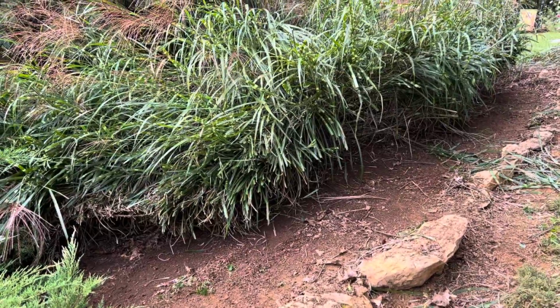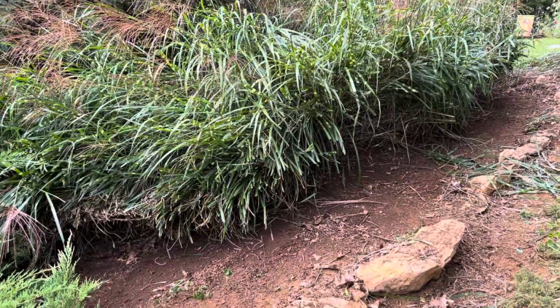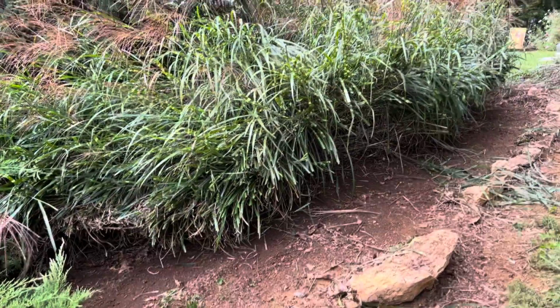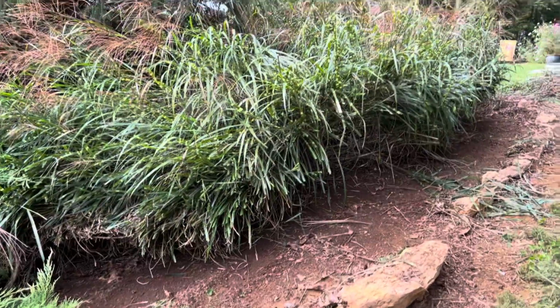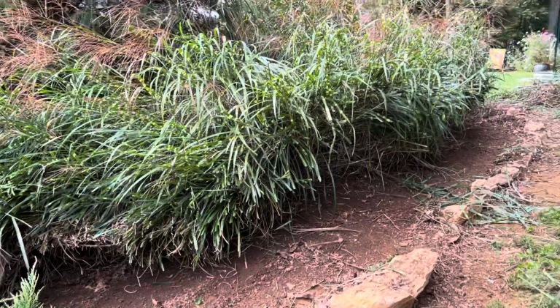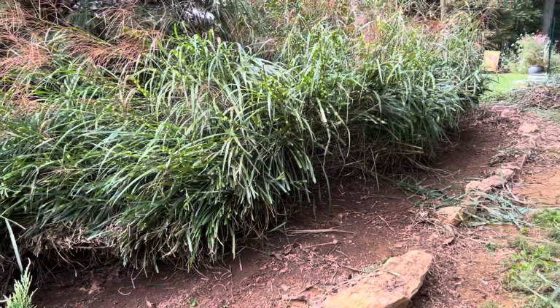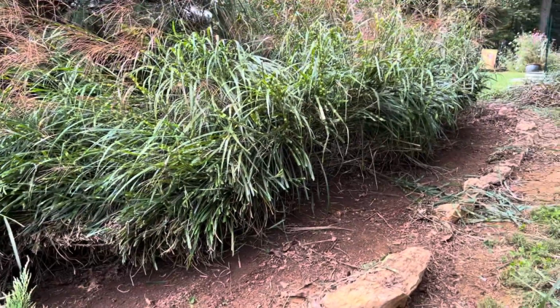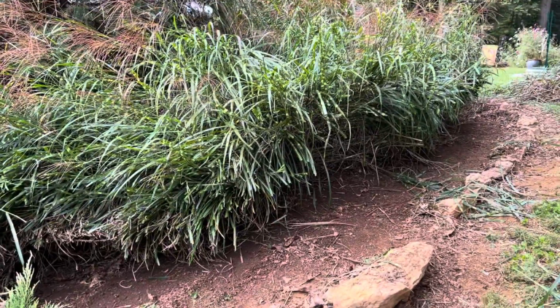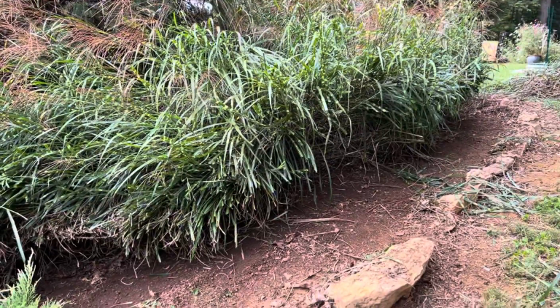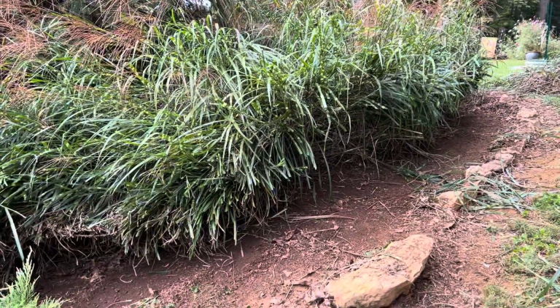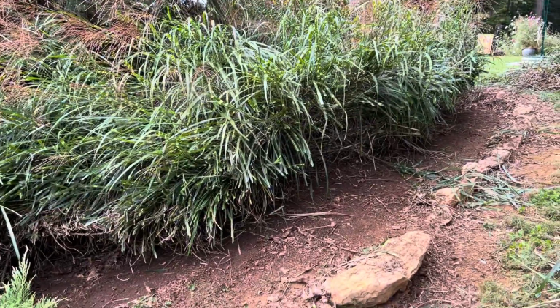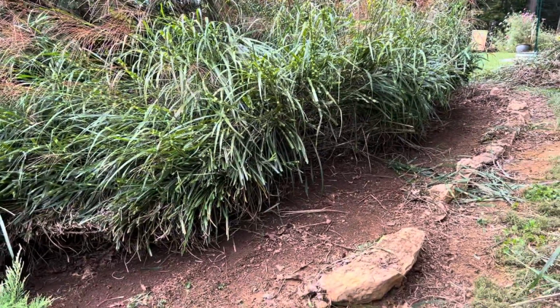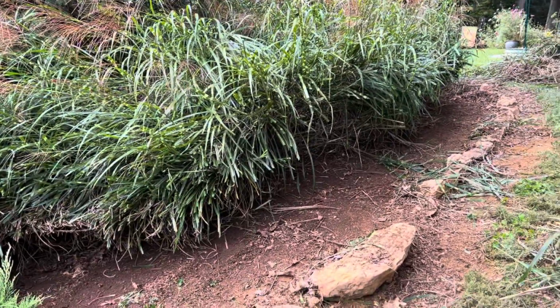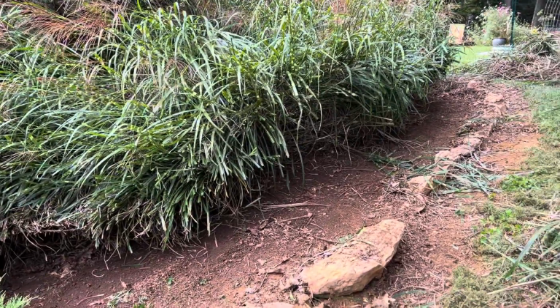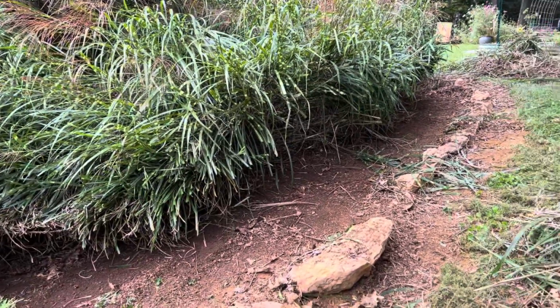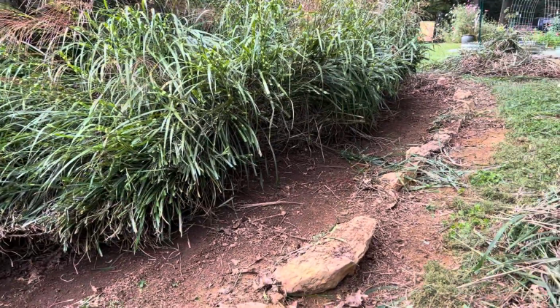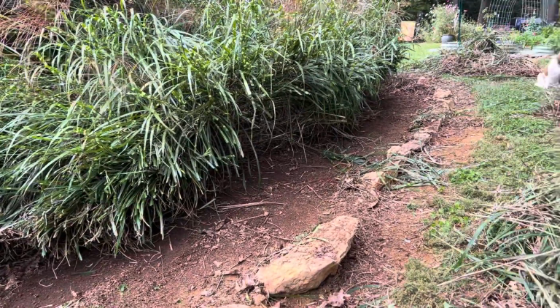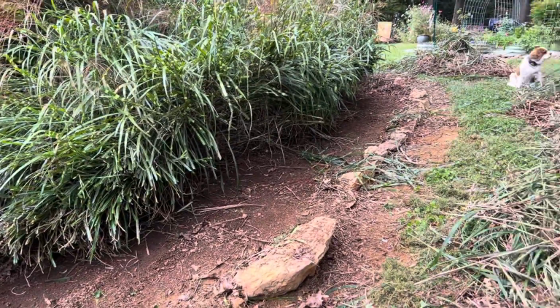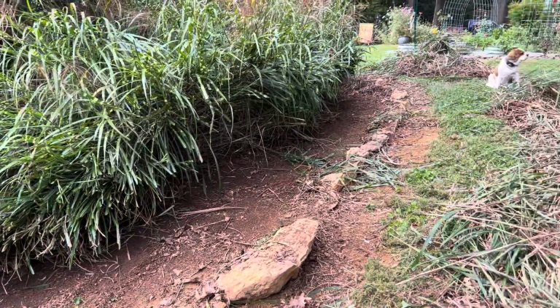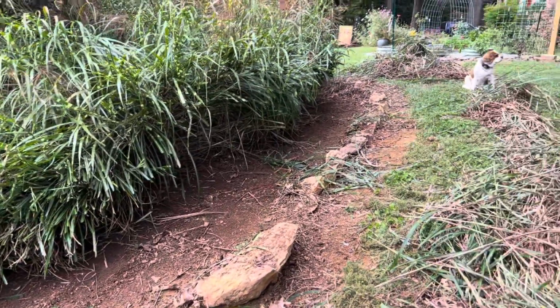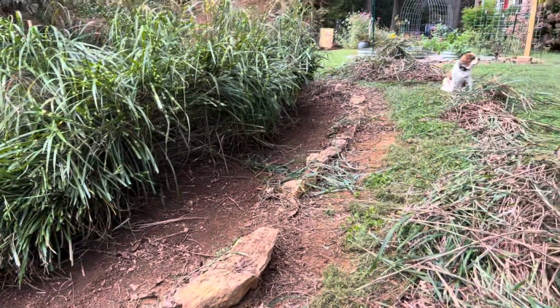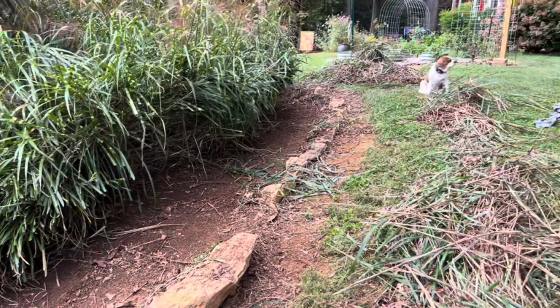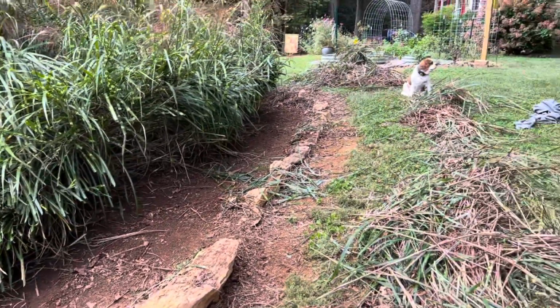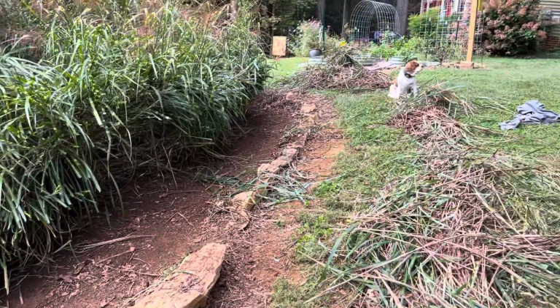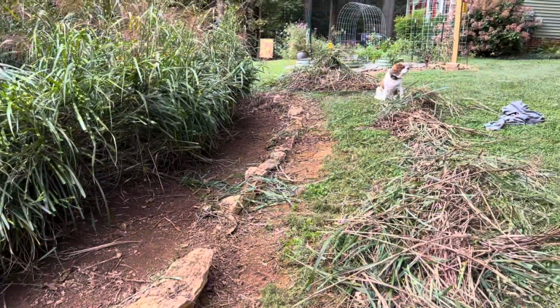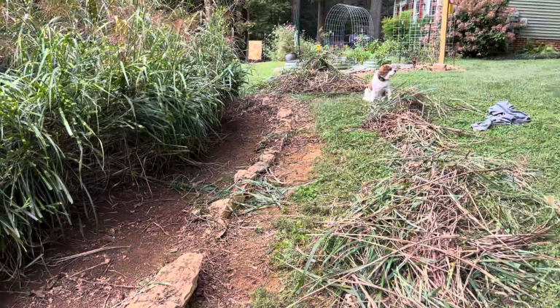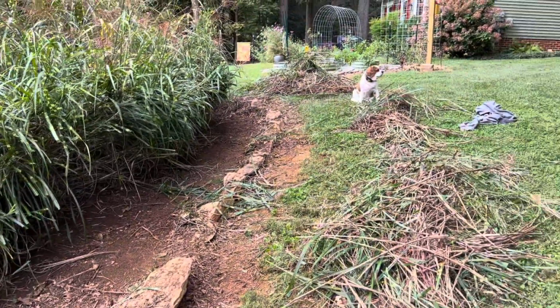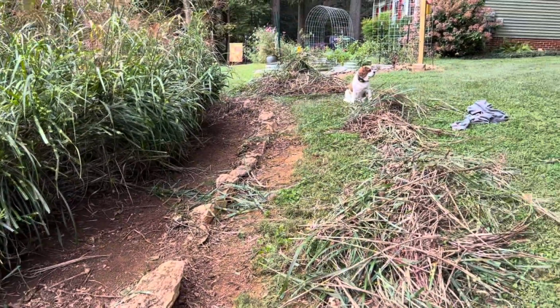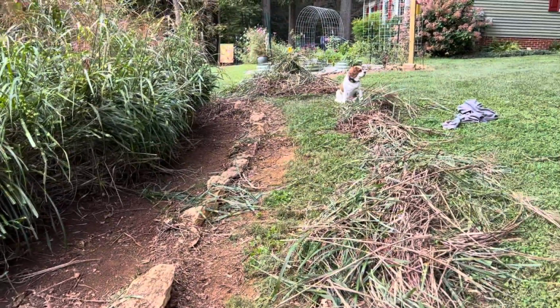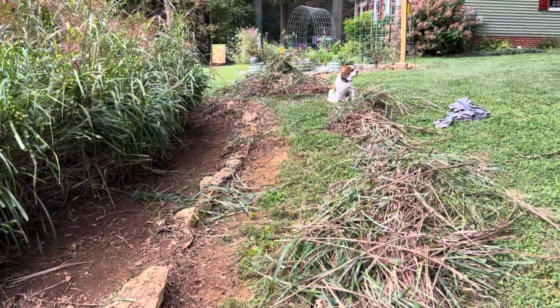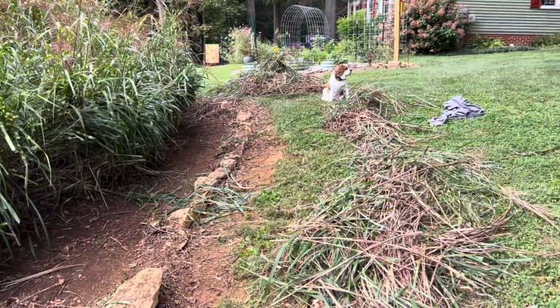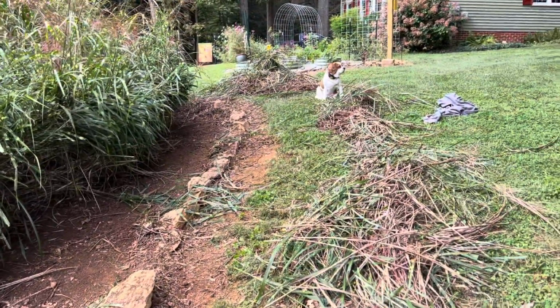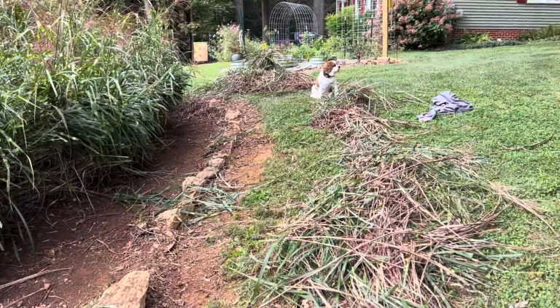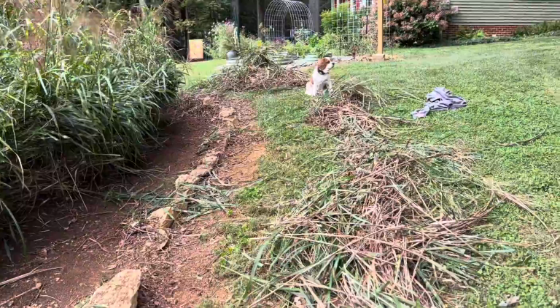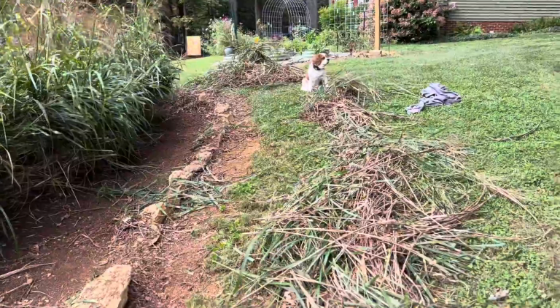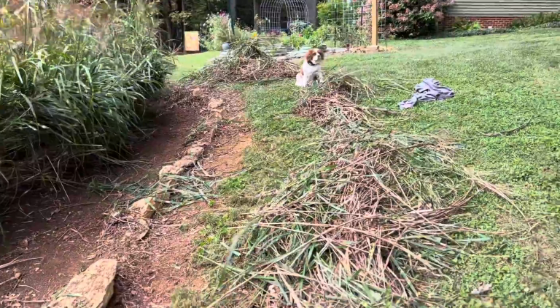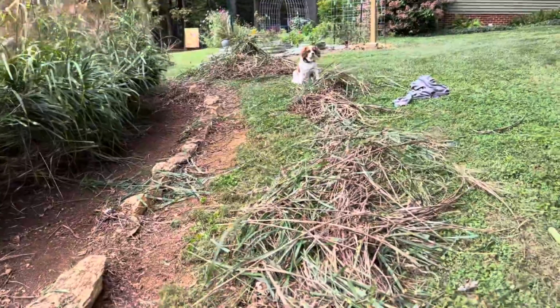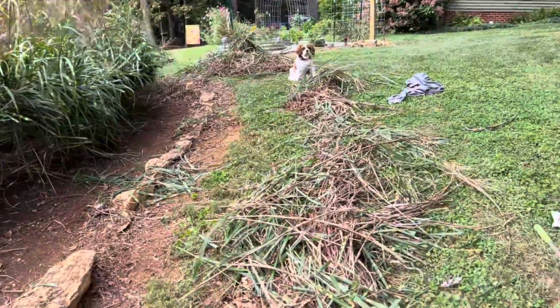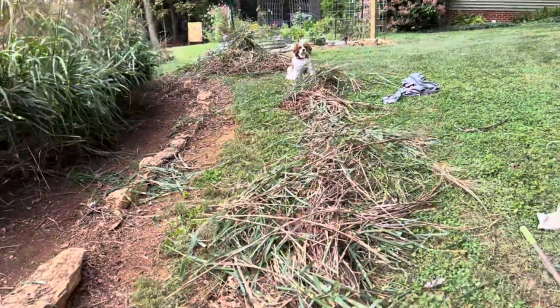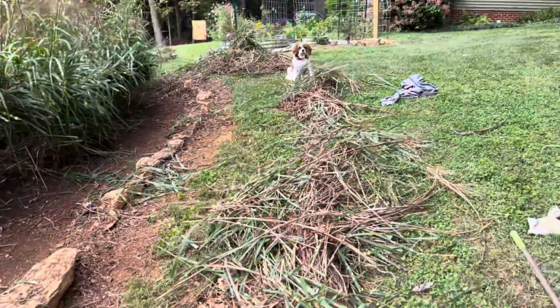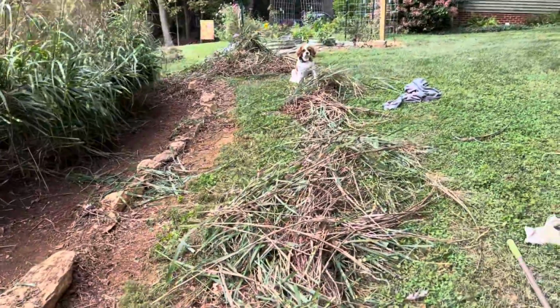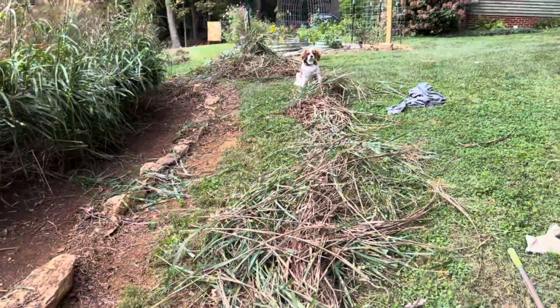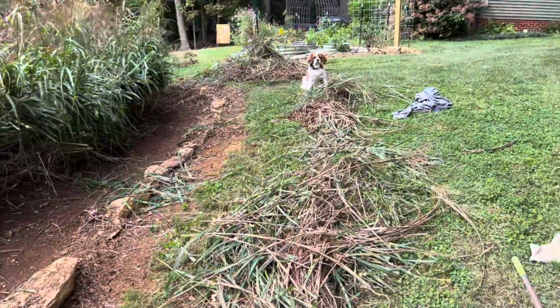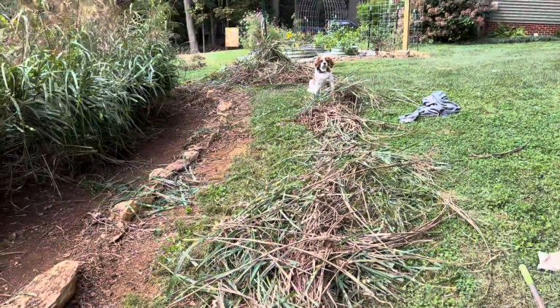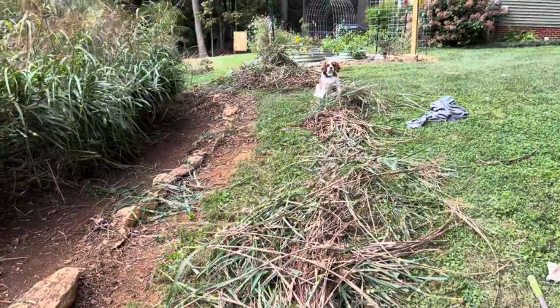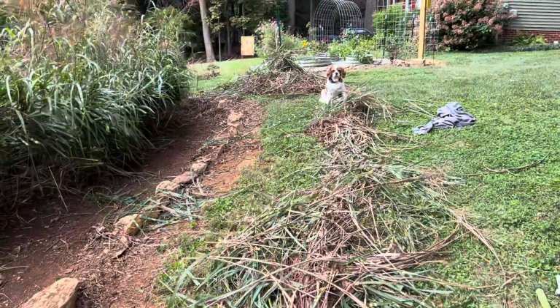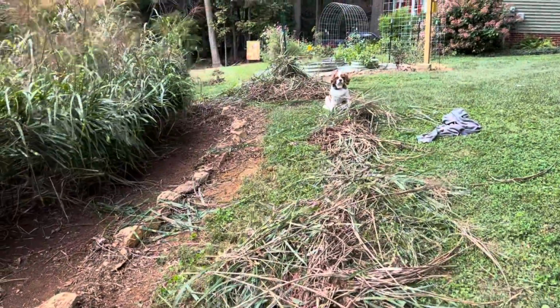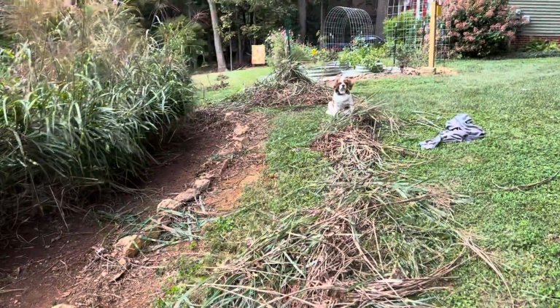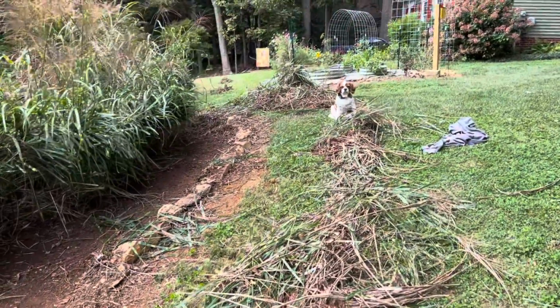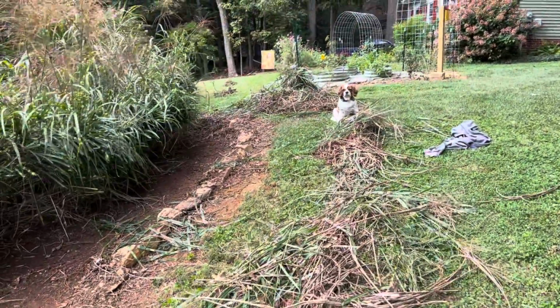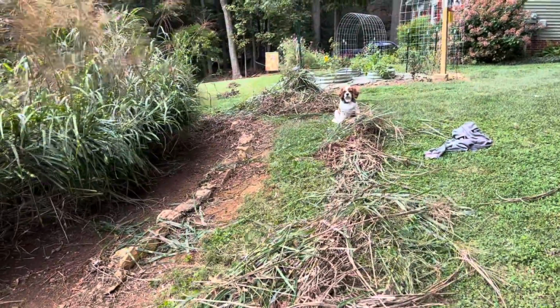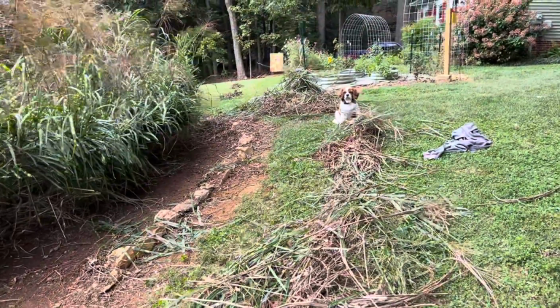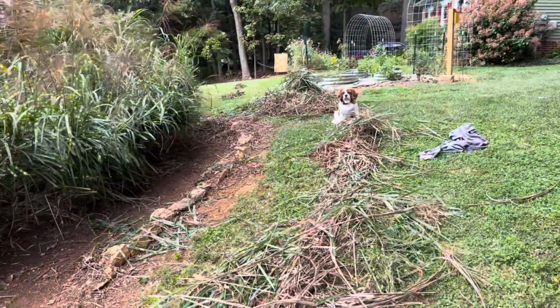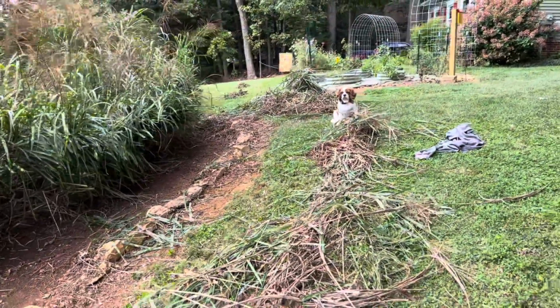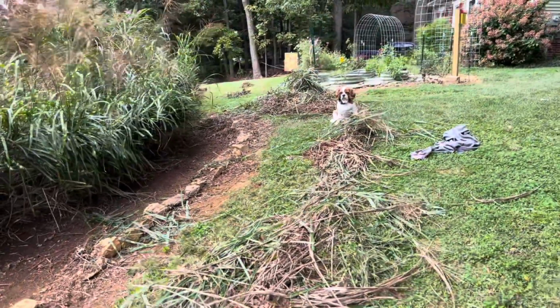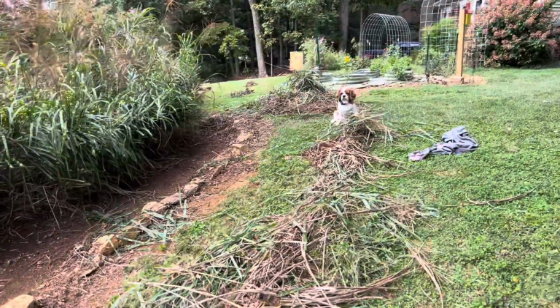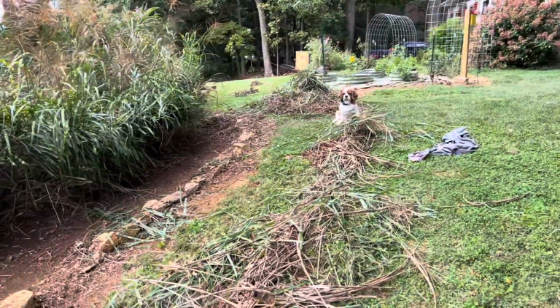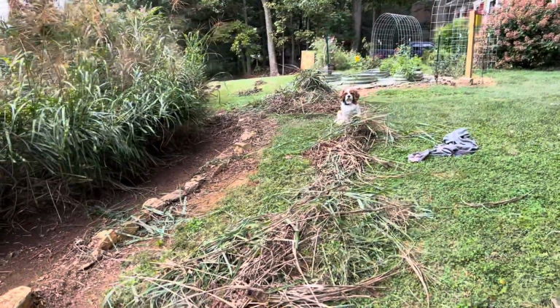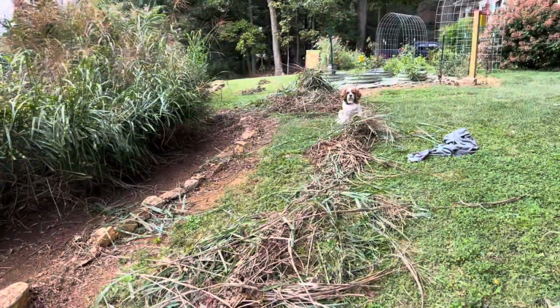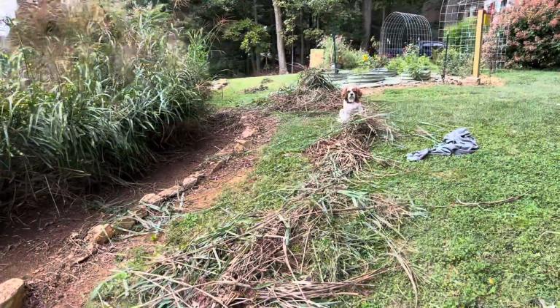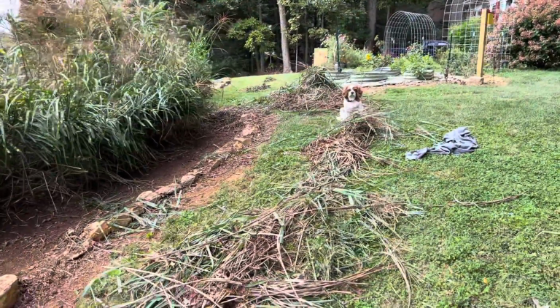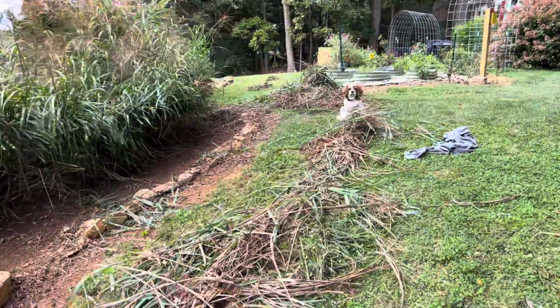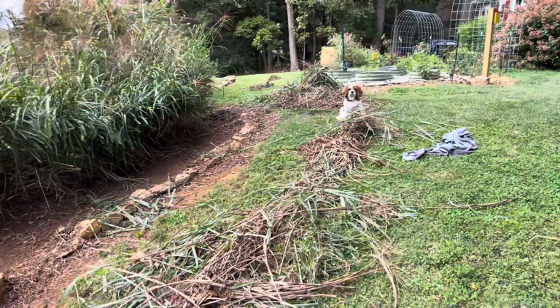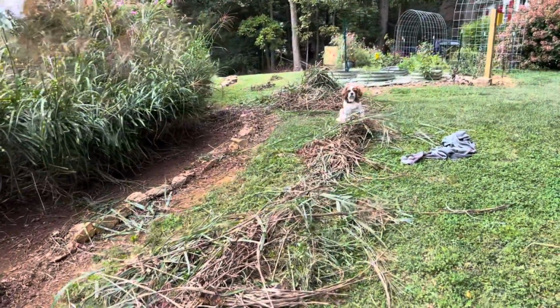So yeah, this is a large task. We're going around the whole entire bed.